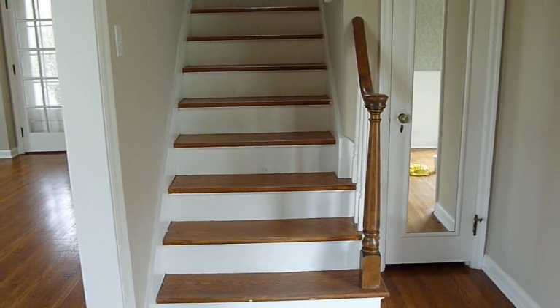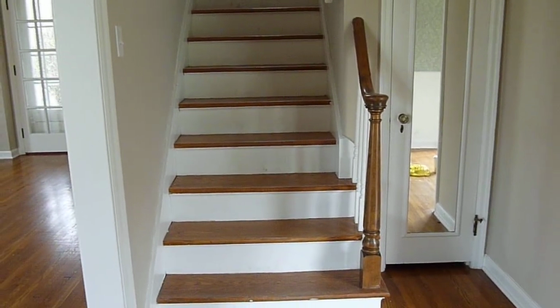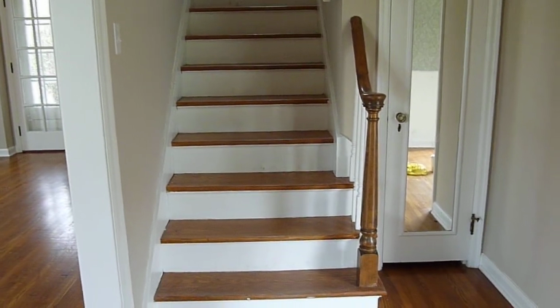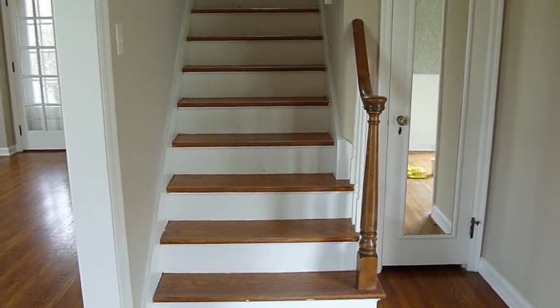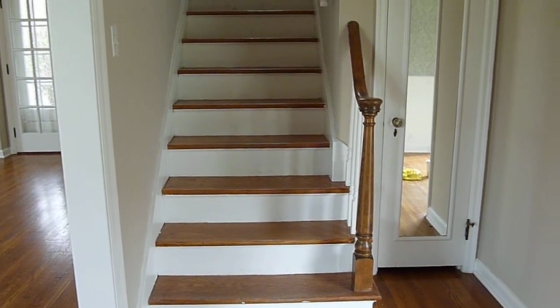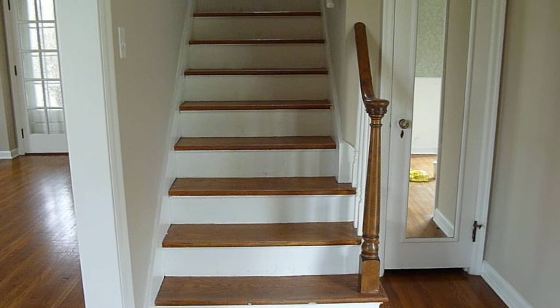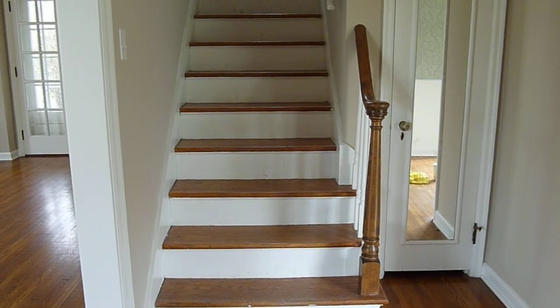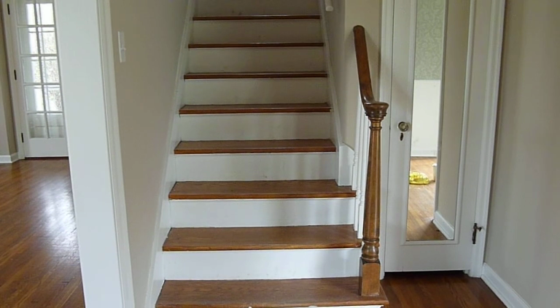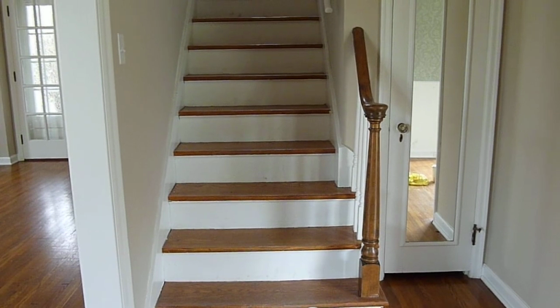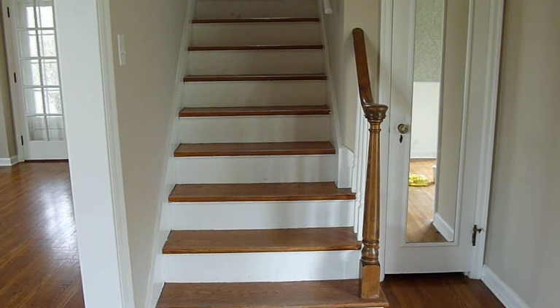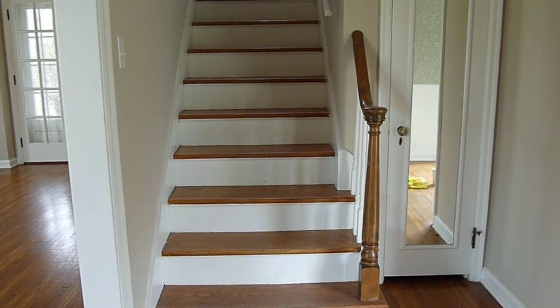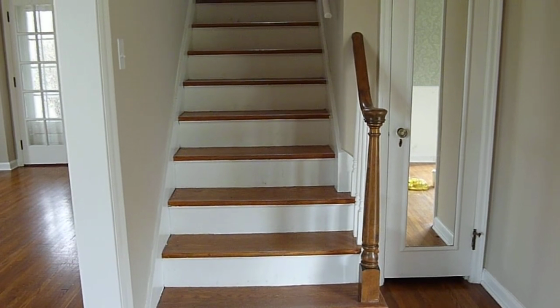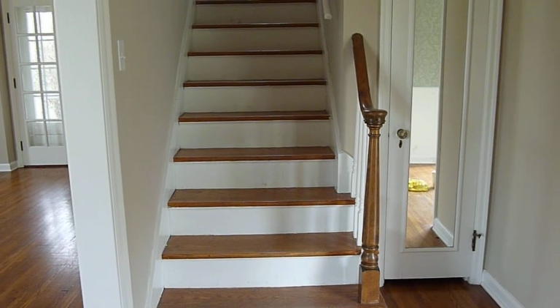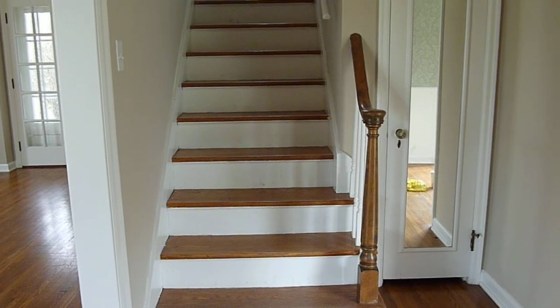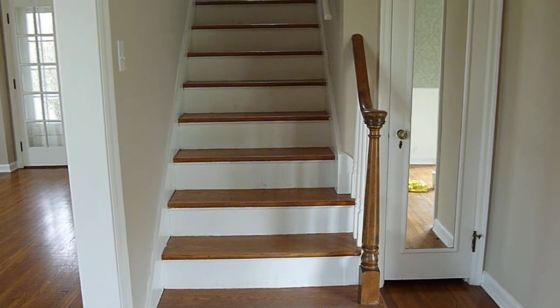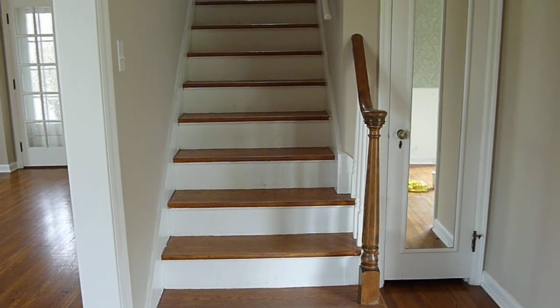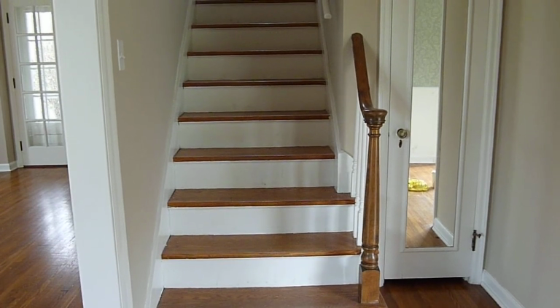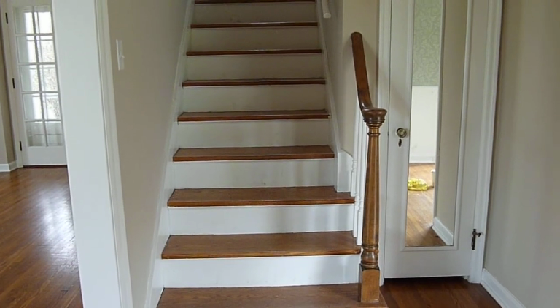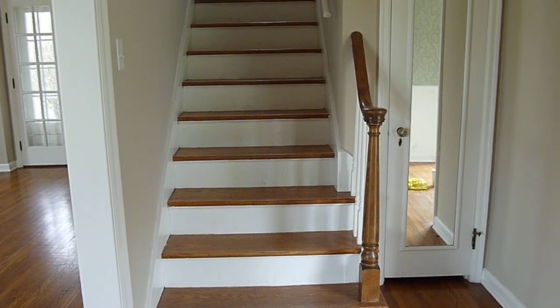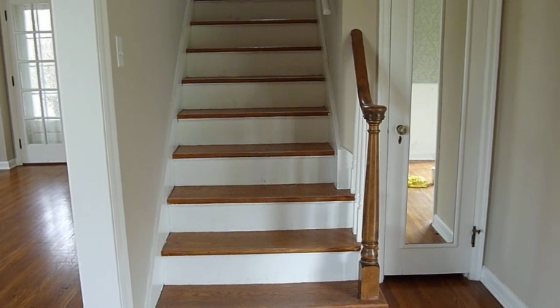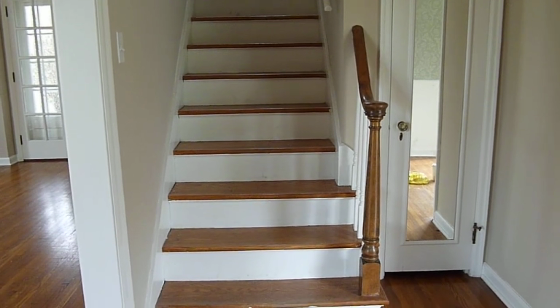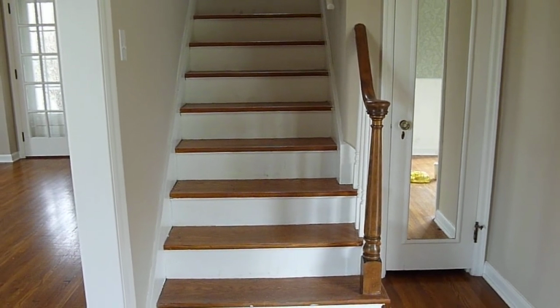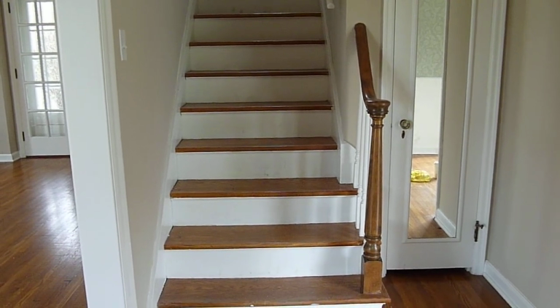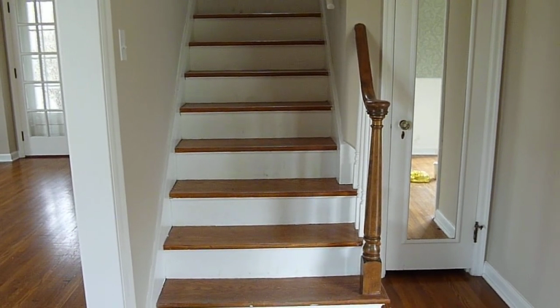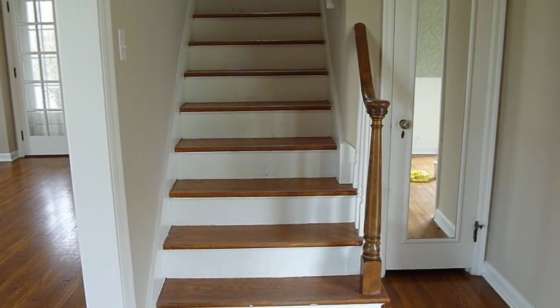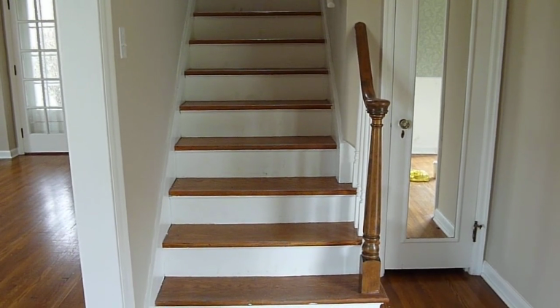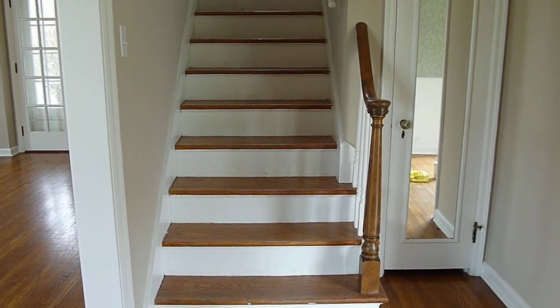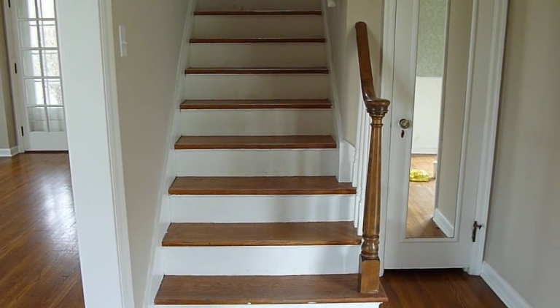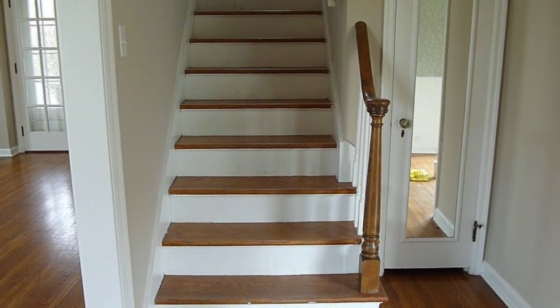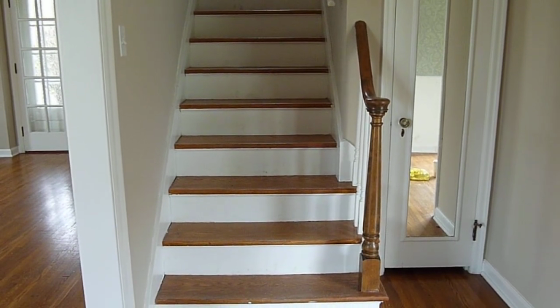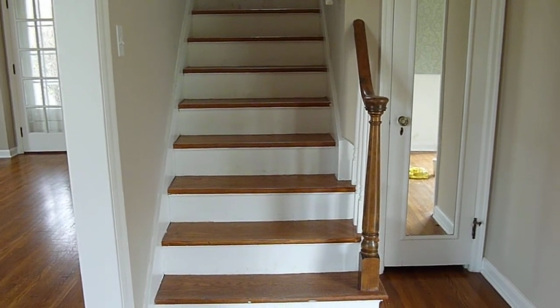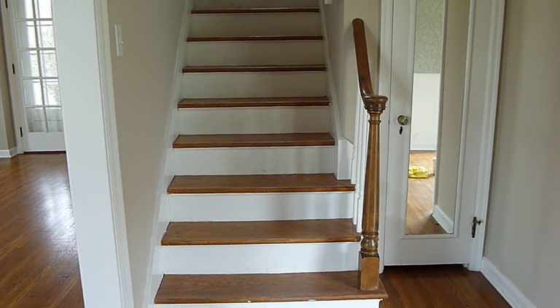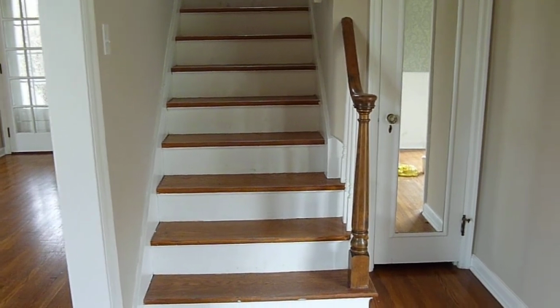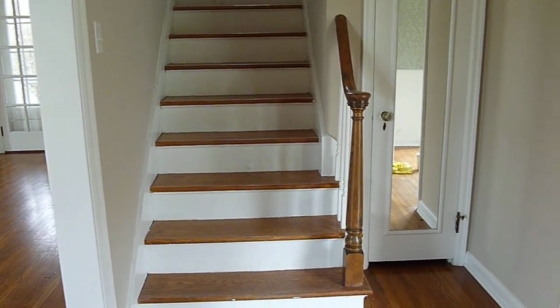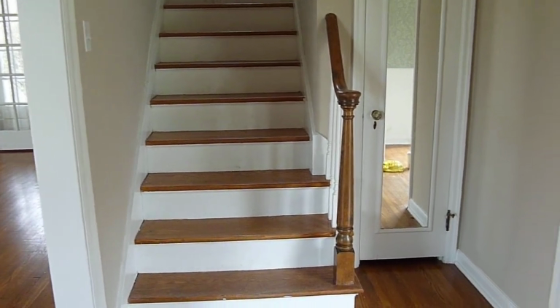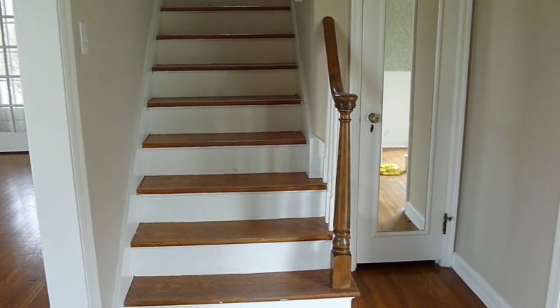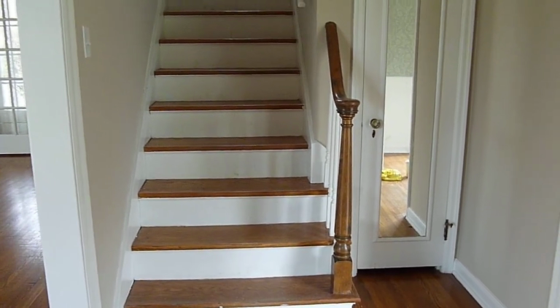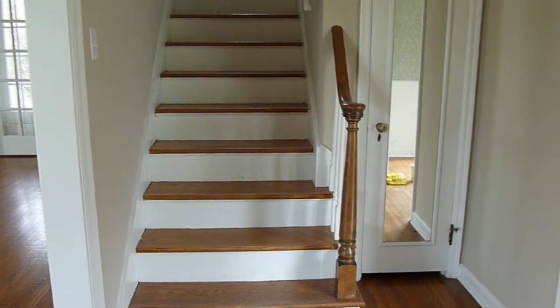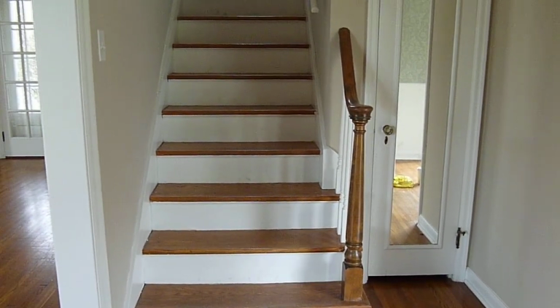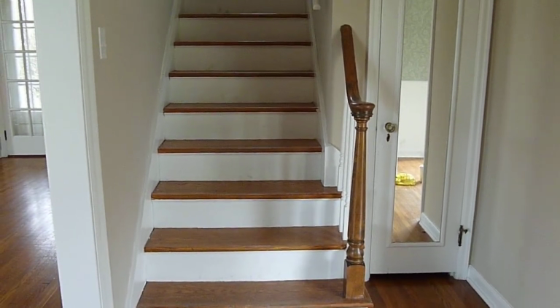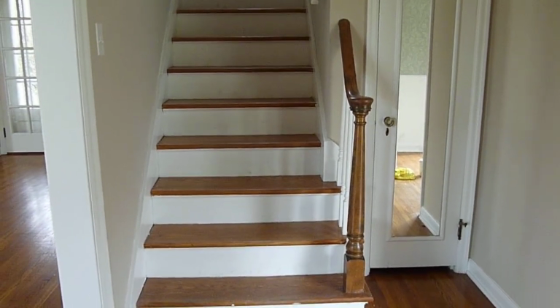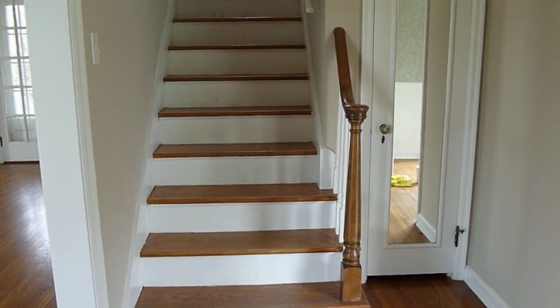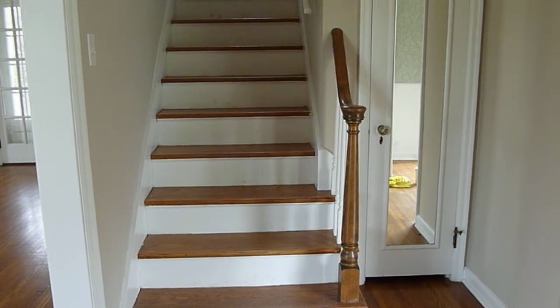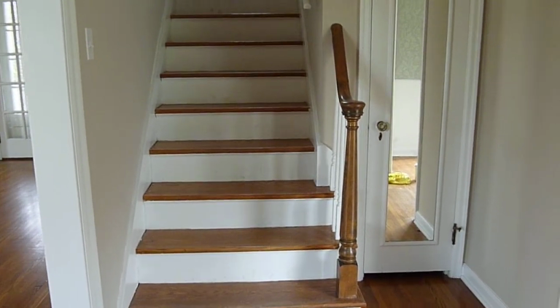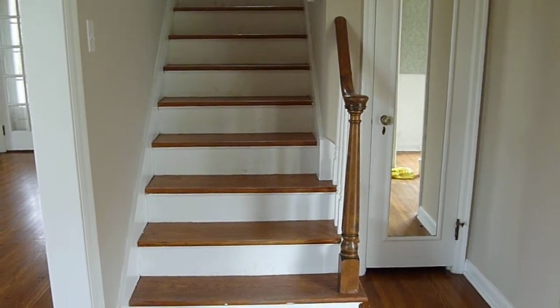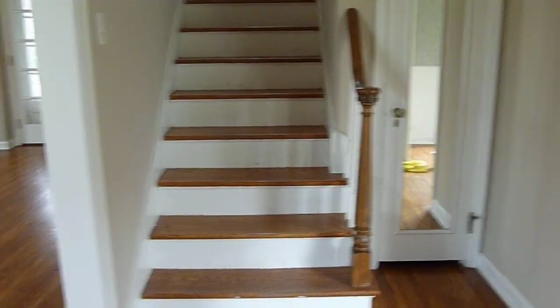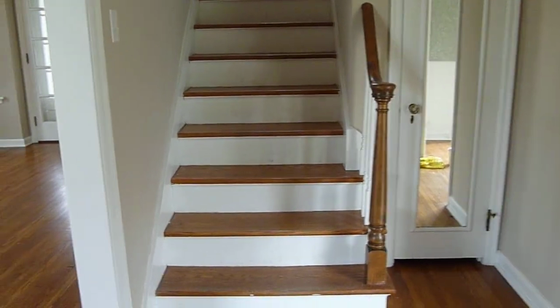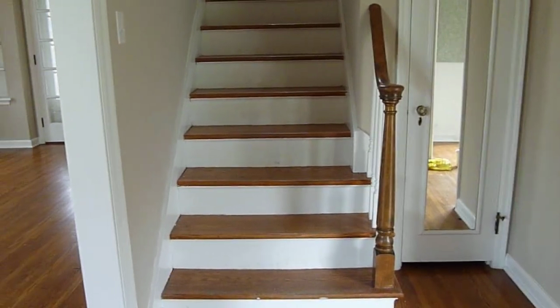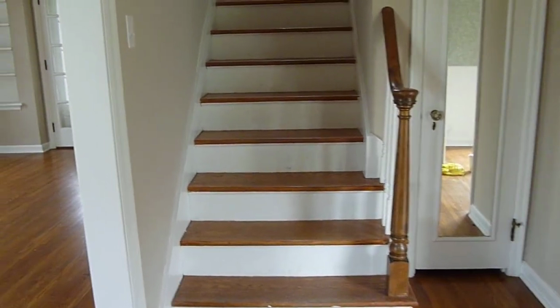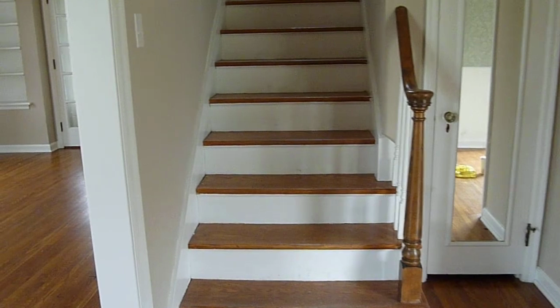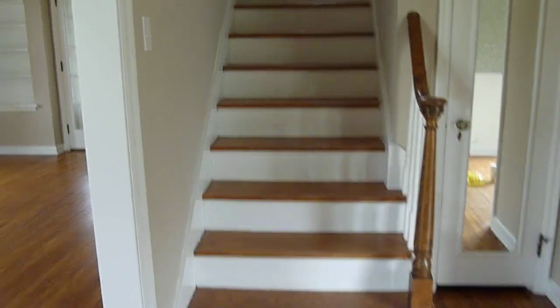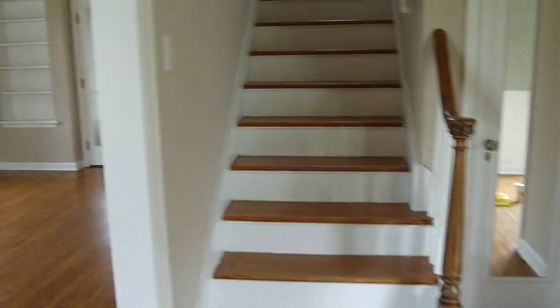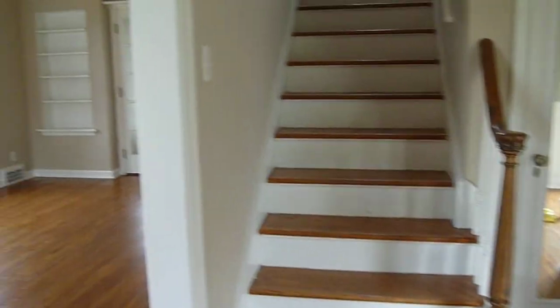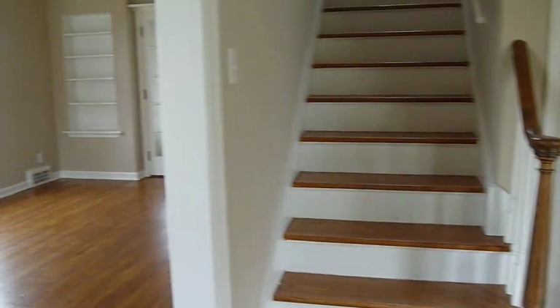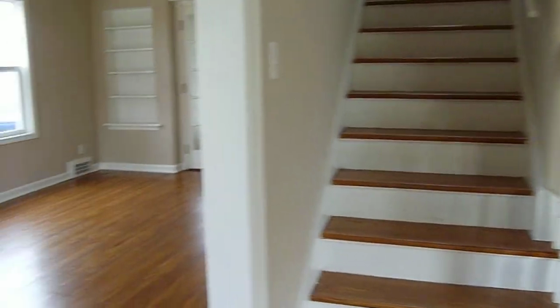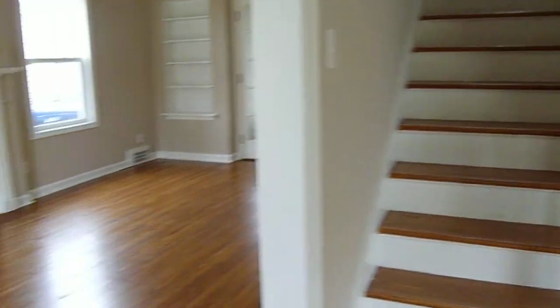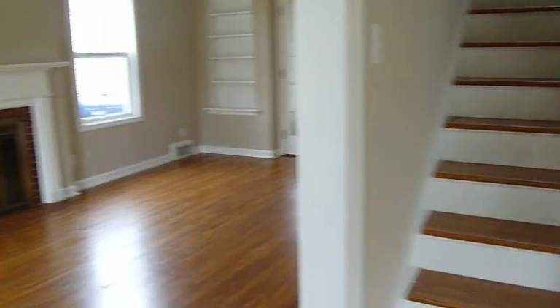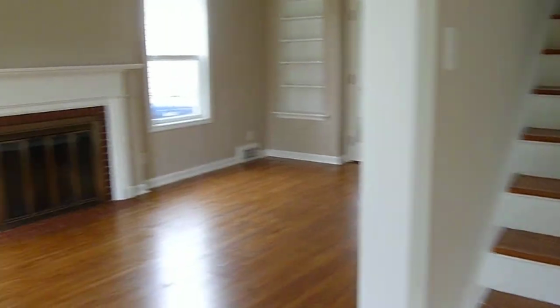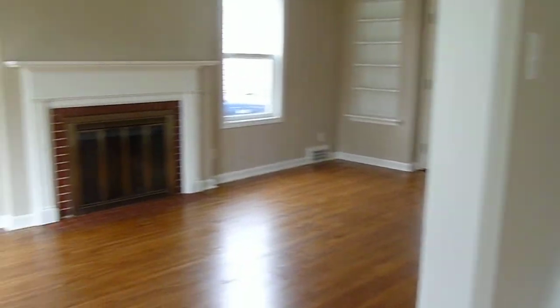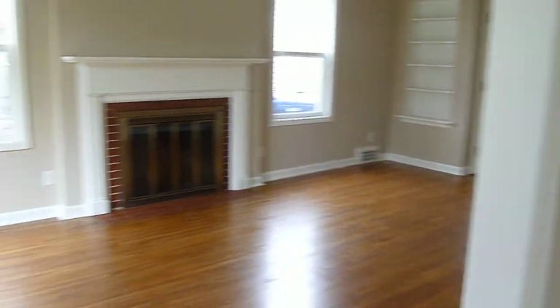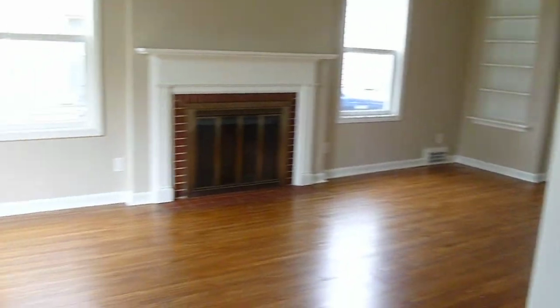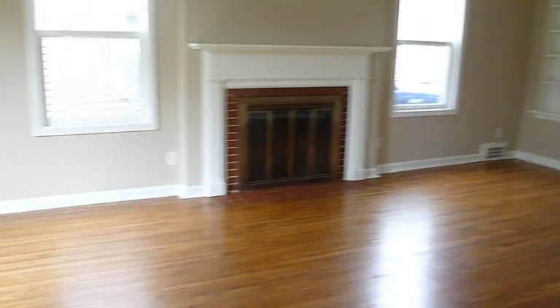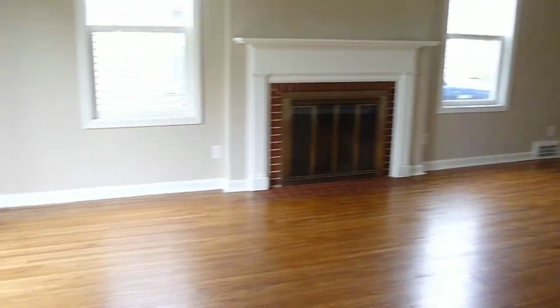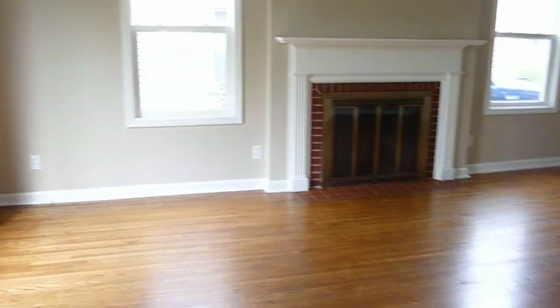We're in the front entrance. That's the stairwell and the hall closet on the side. I'm going to walk into the living room.